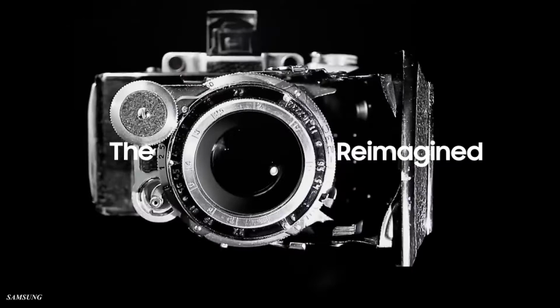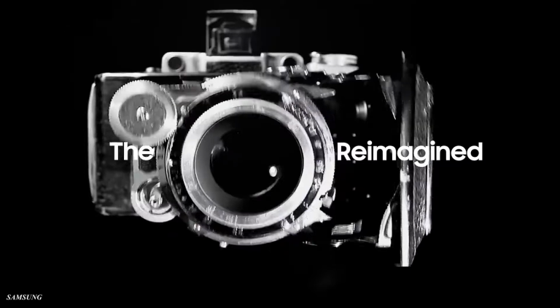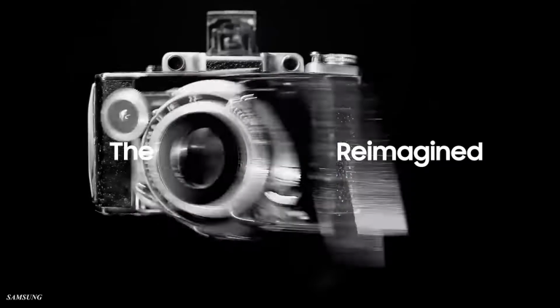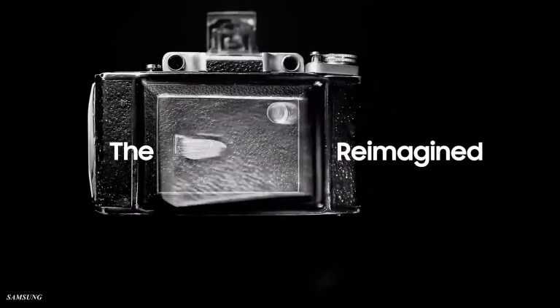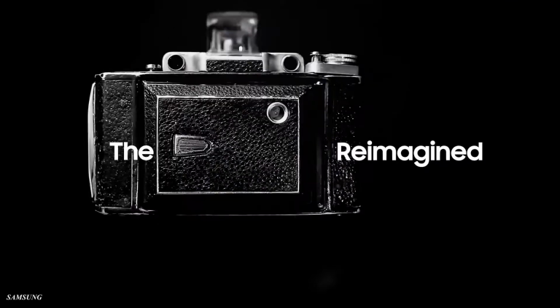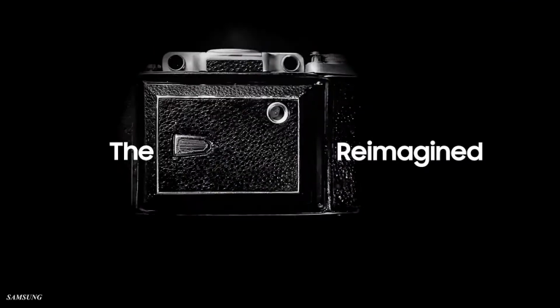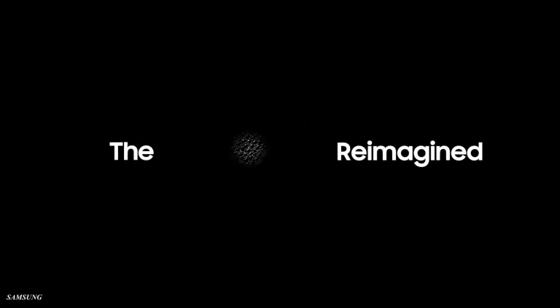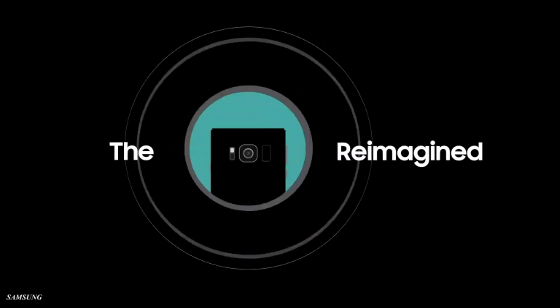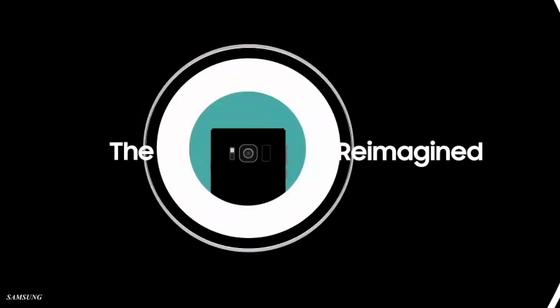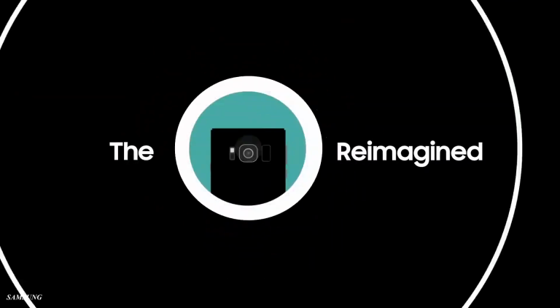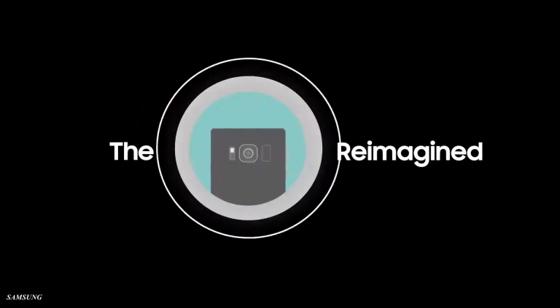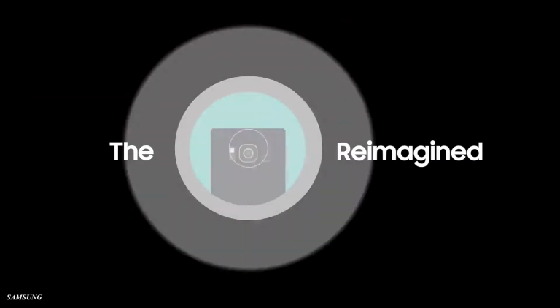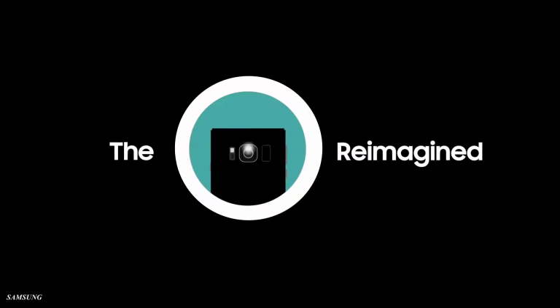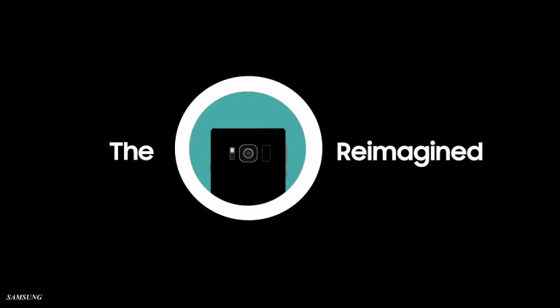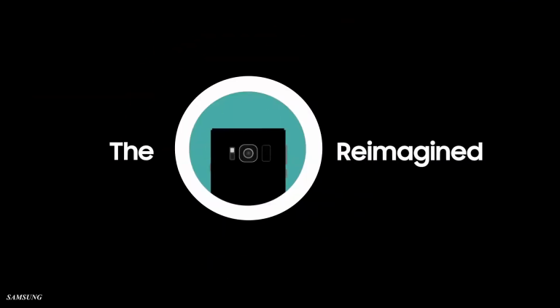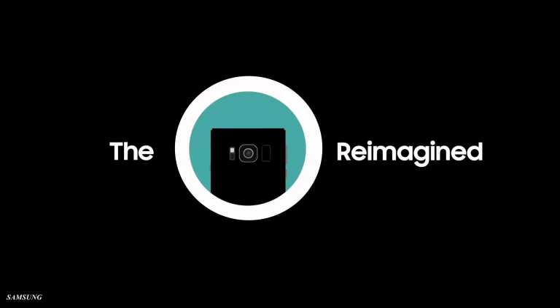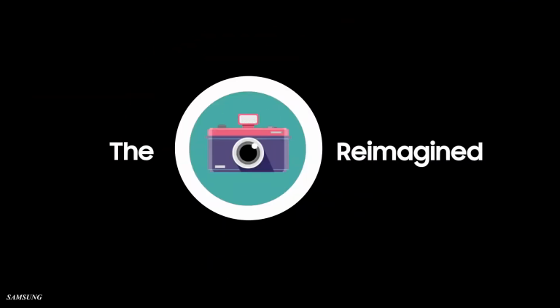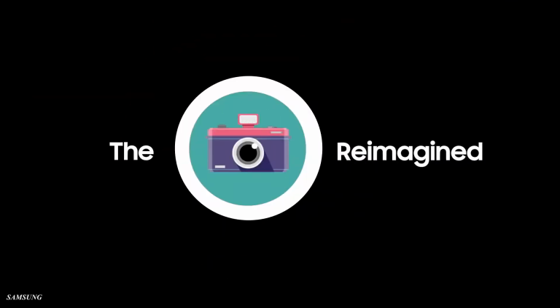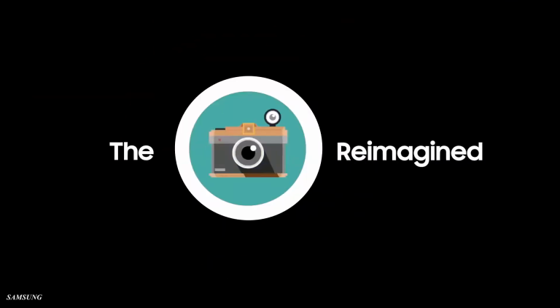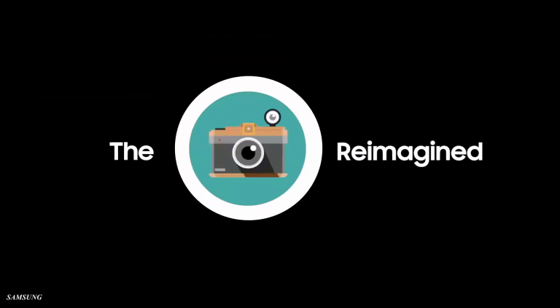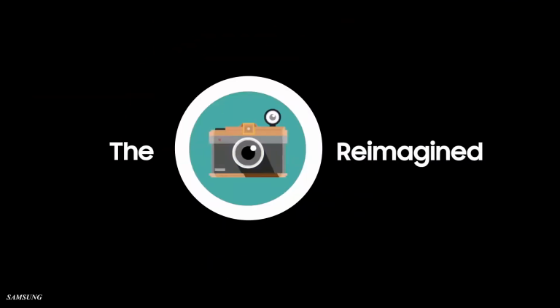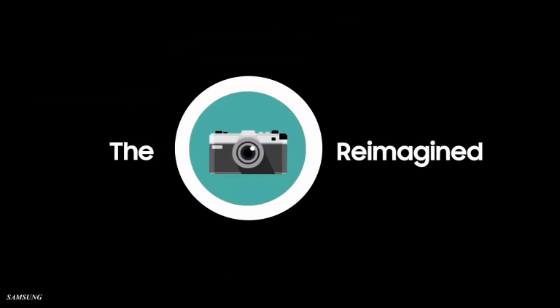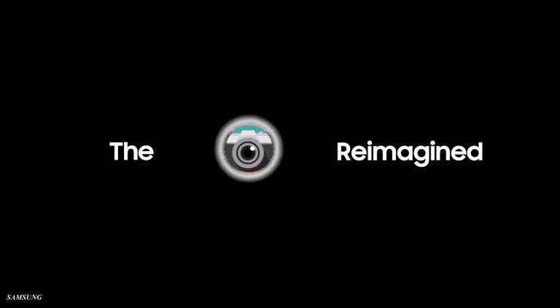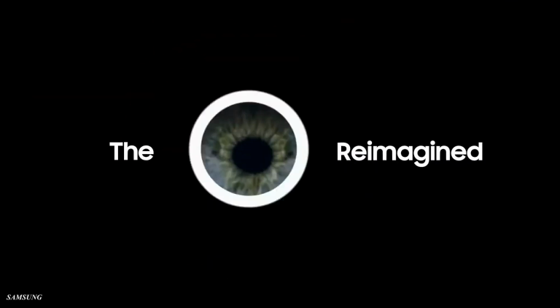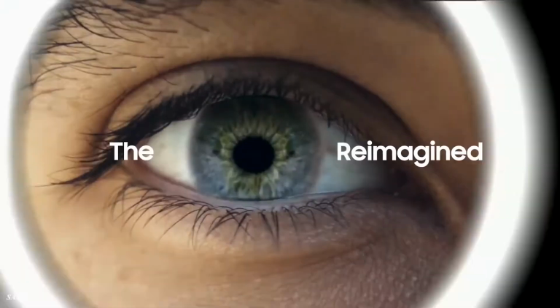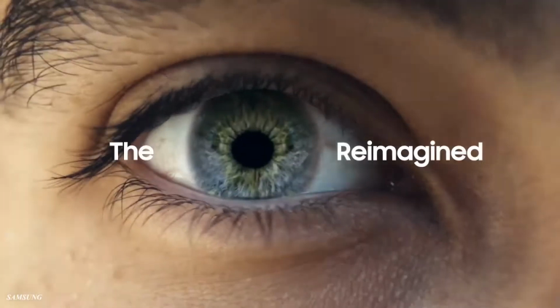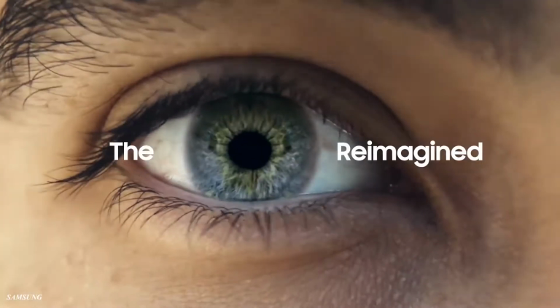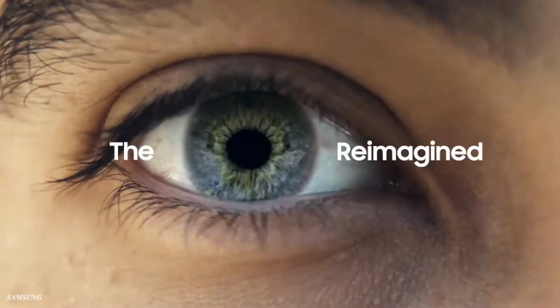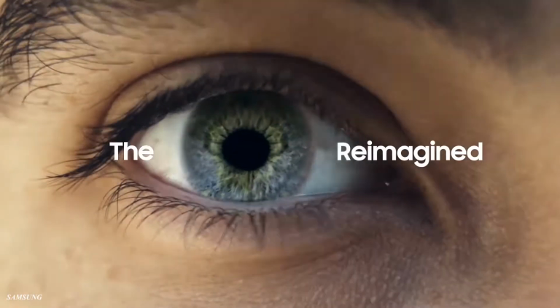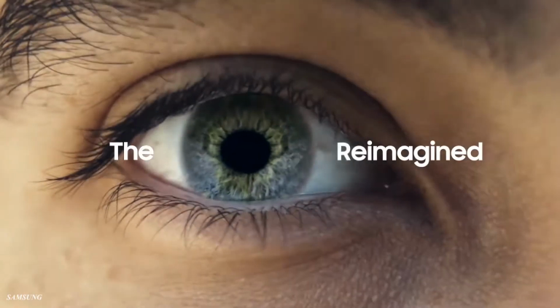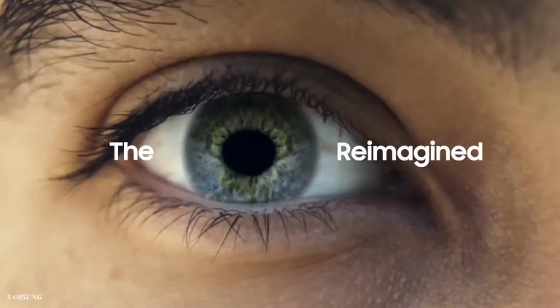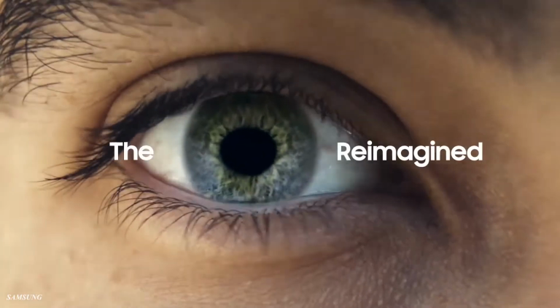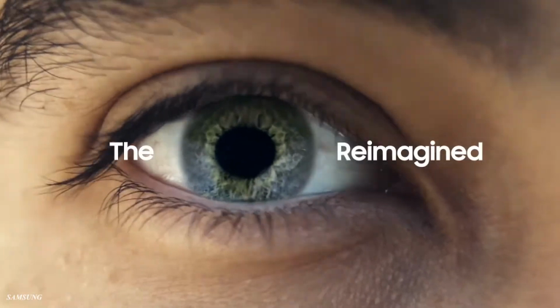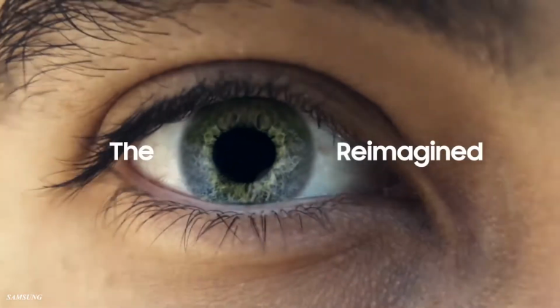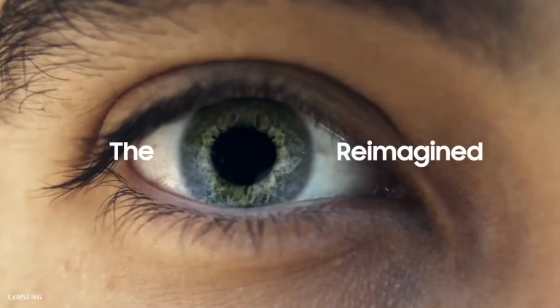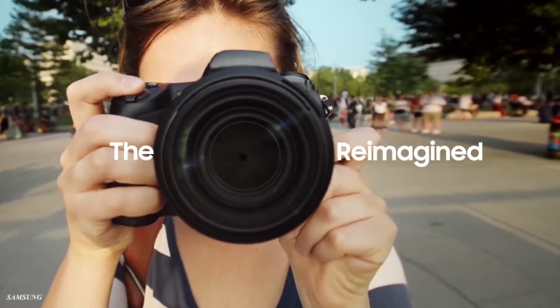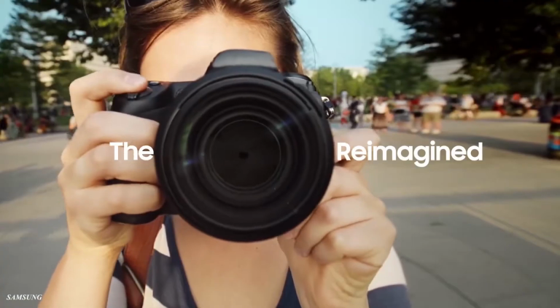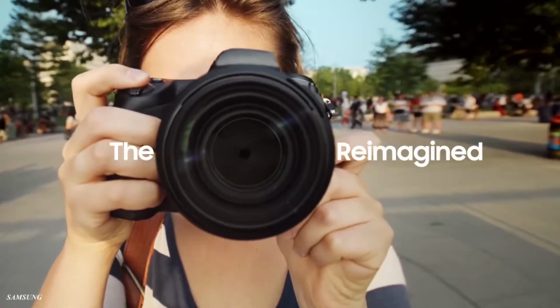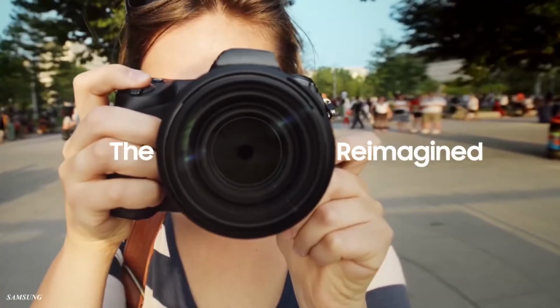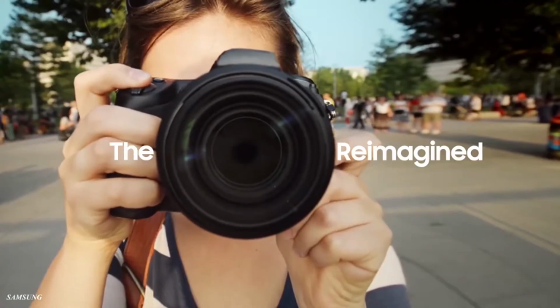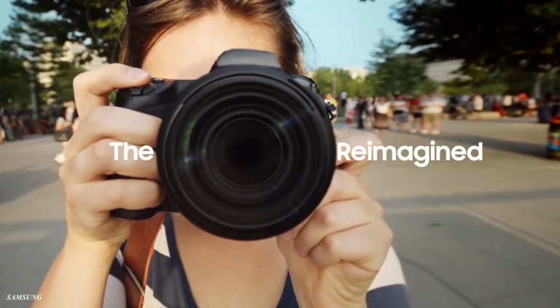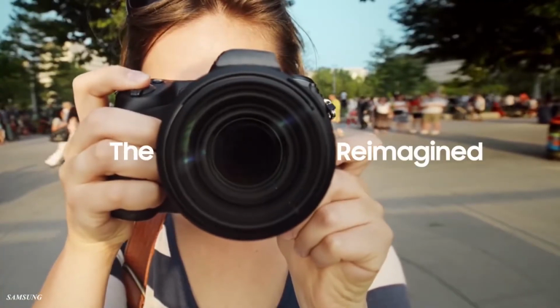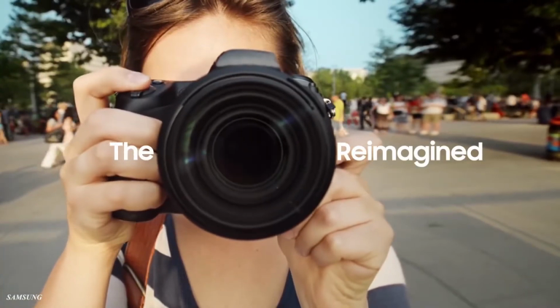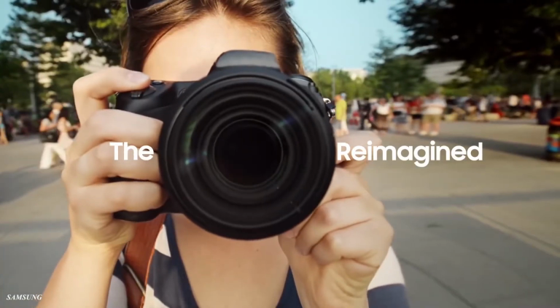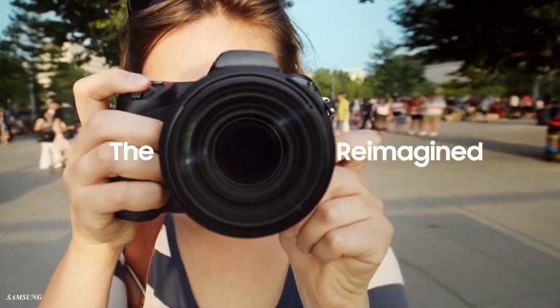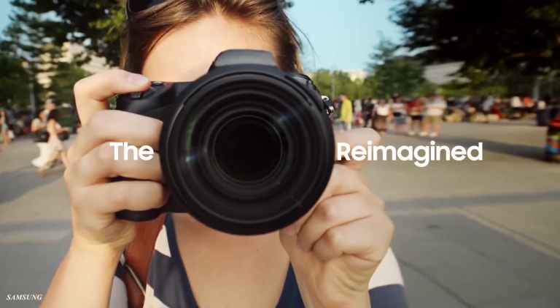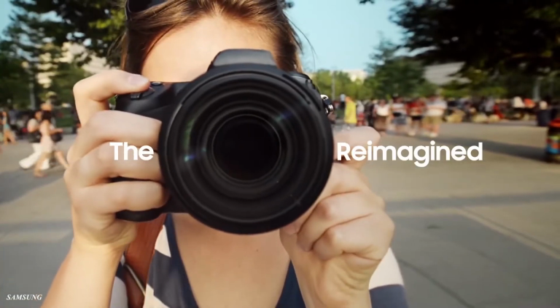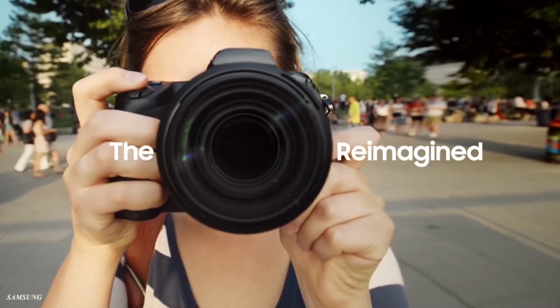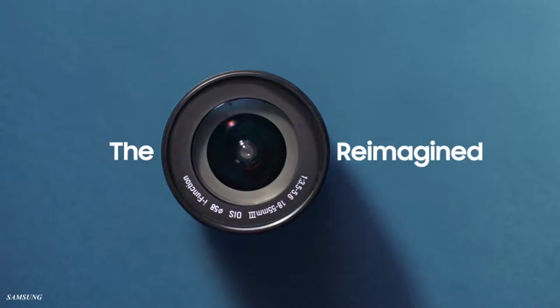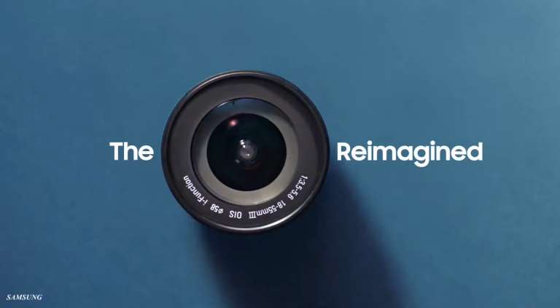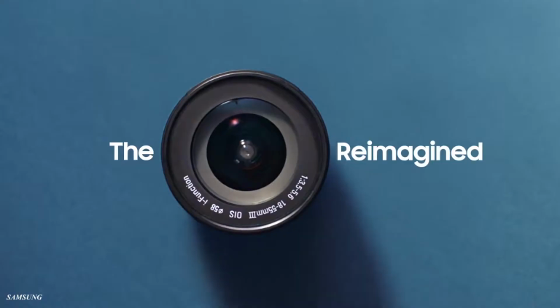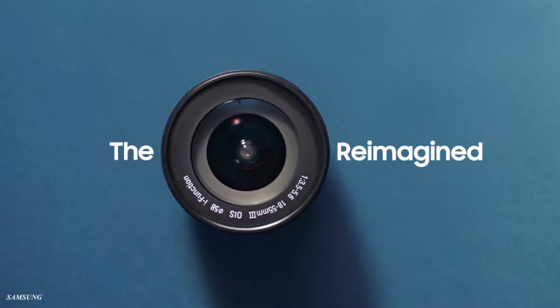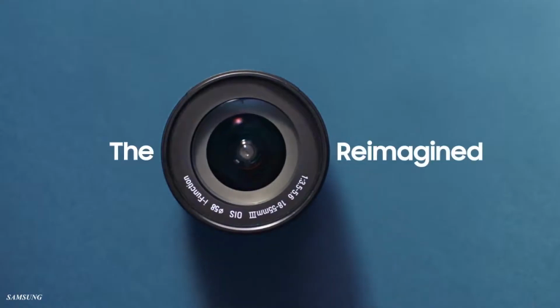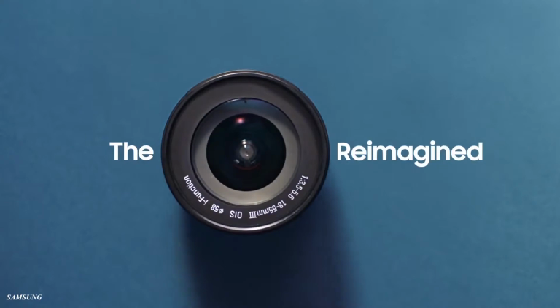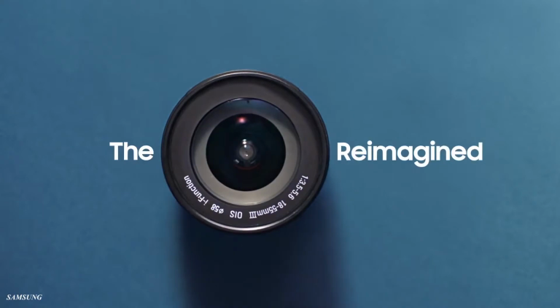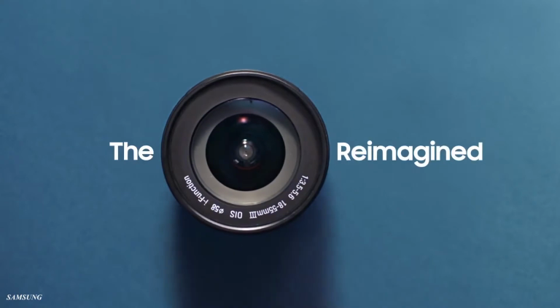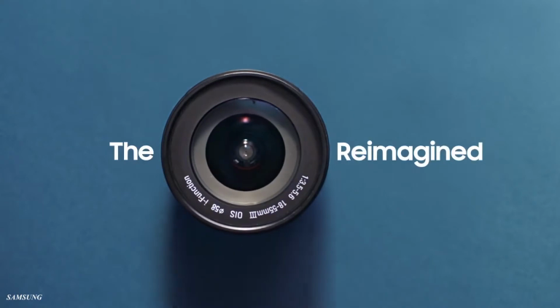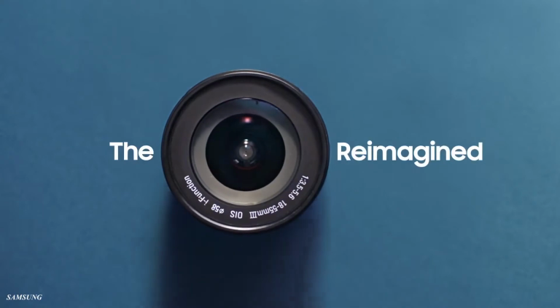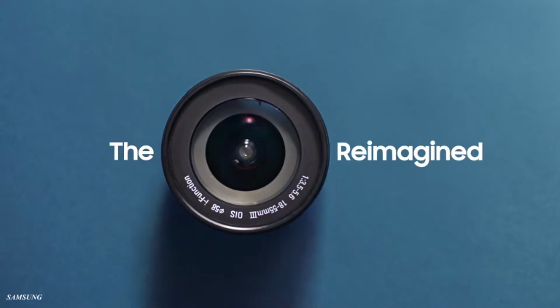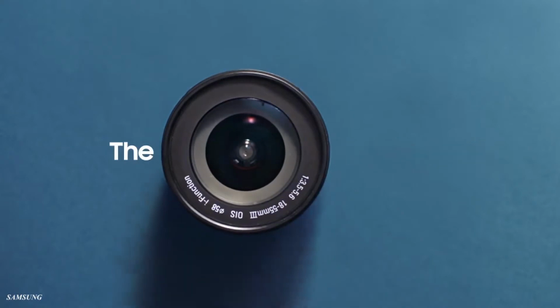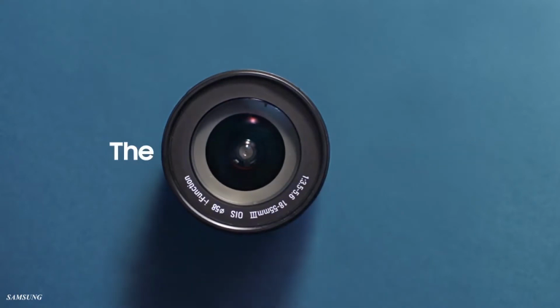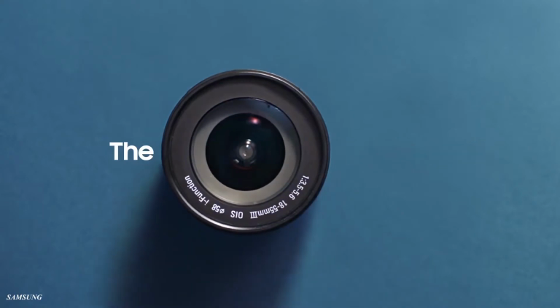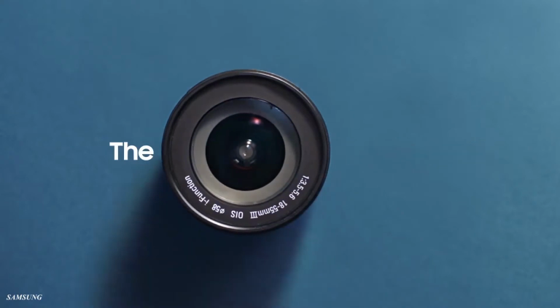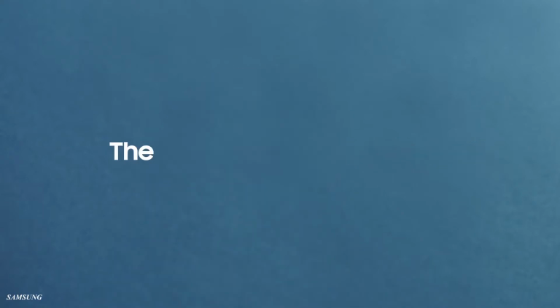Hey guys, JJK here and thanks for tuning in to JTube. Today we are going to talk about another smartphone with a camera.